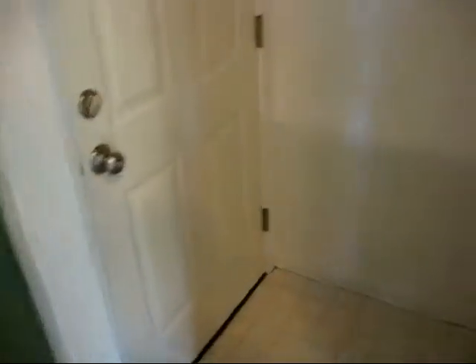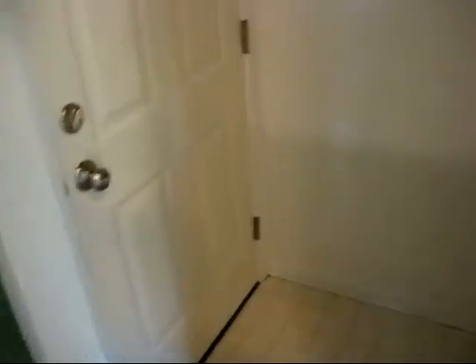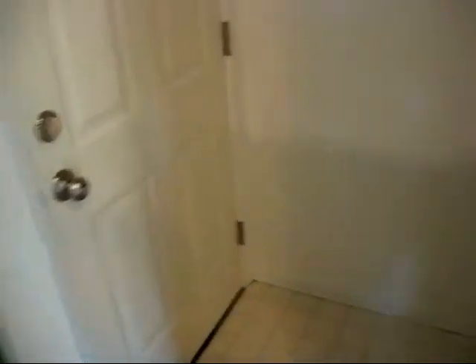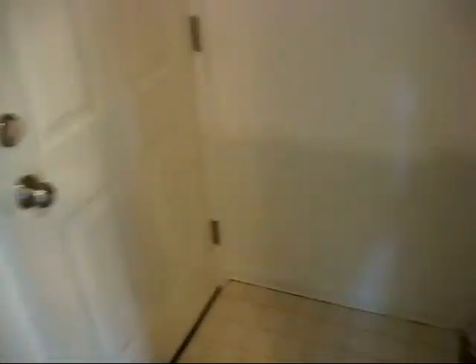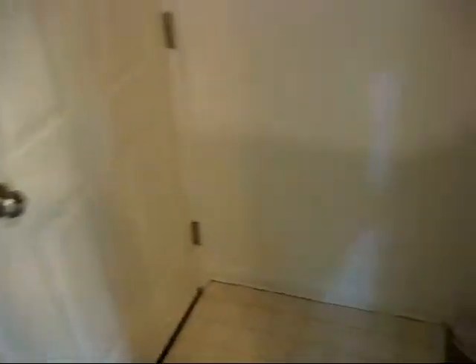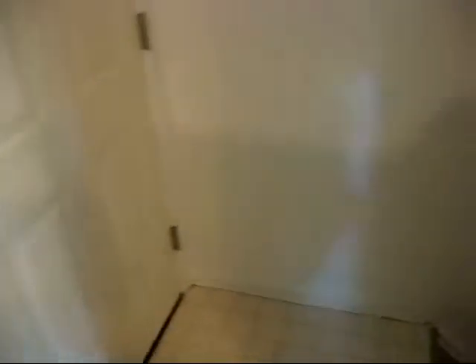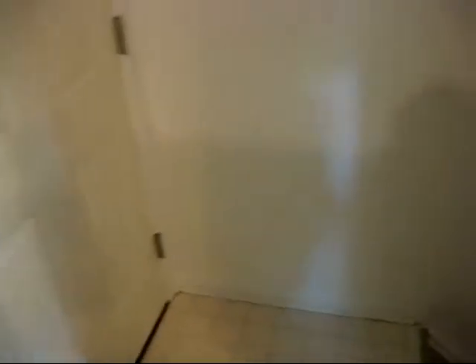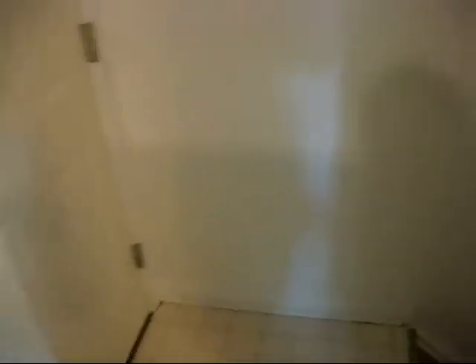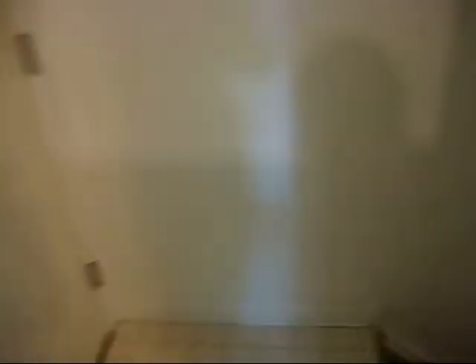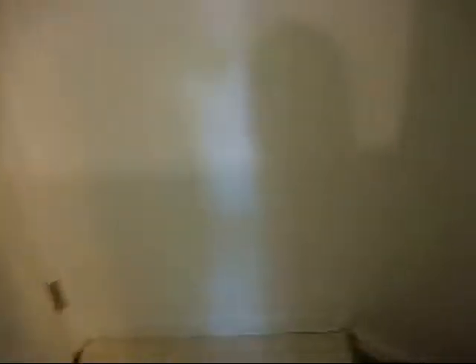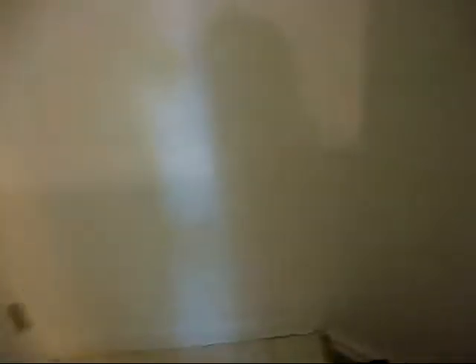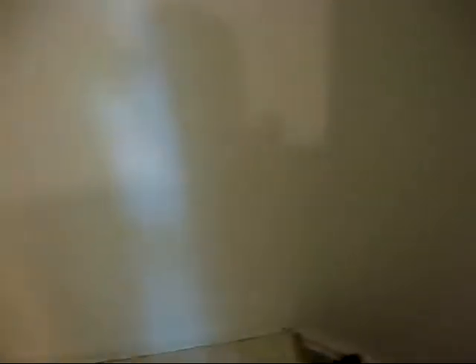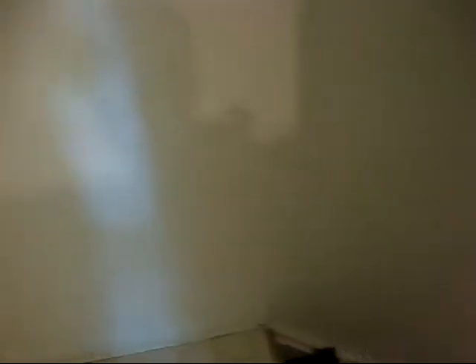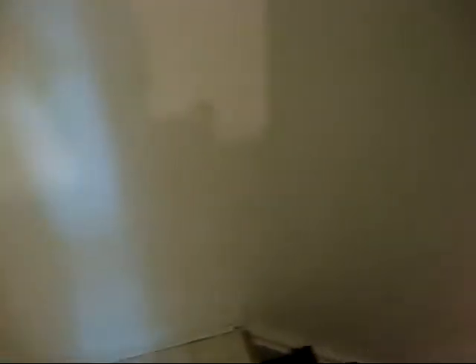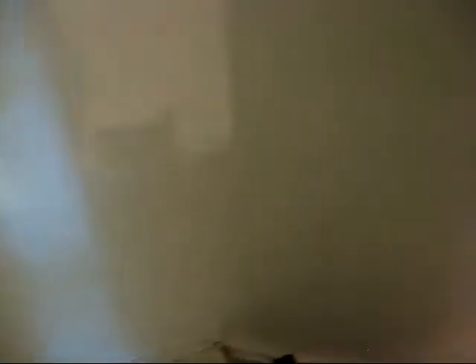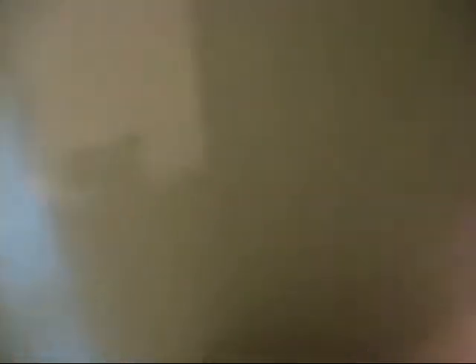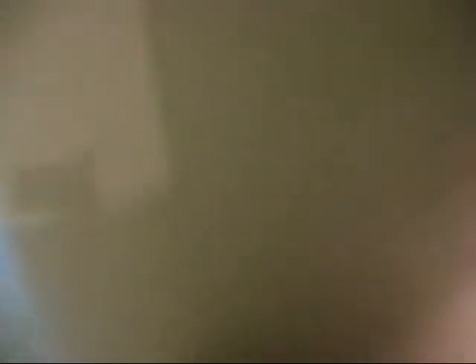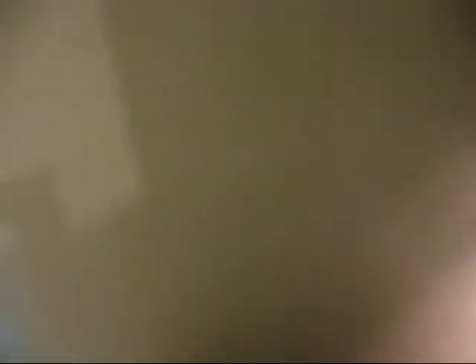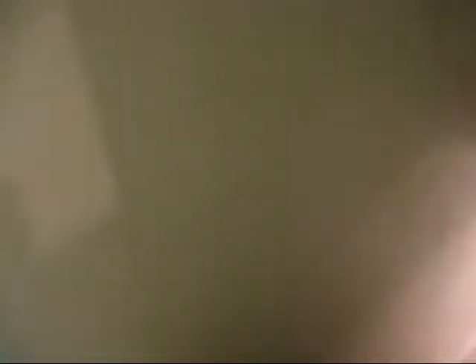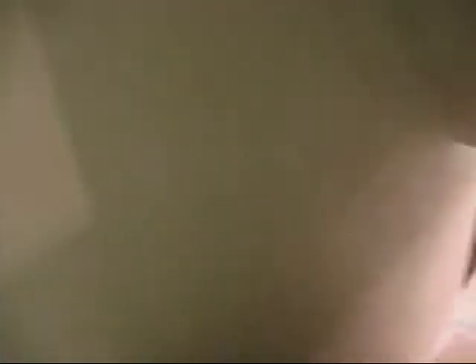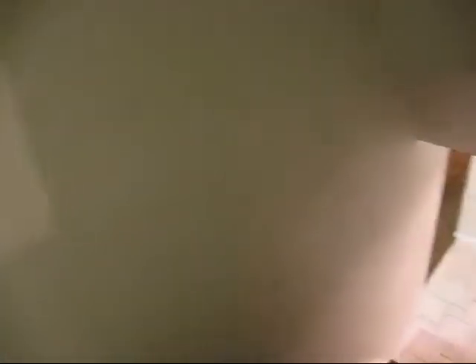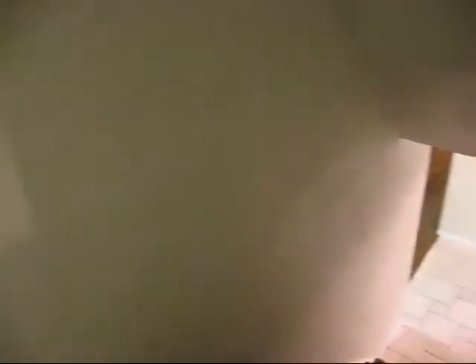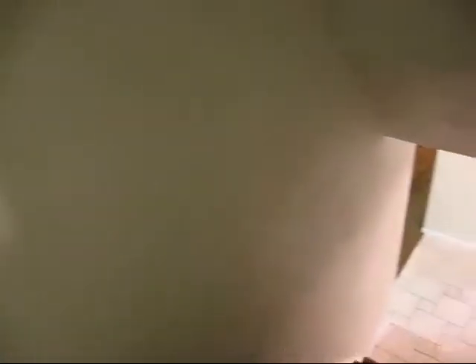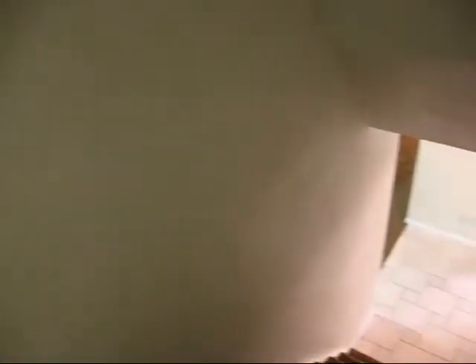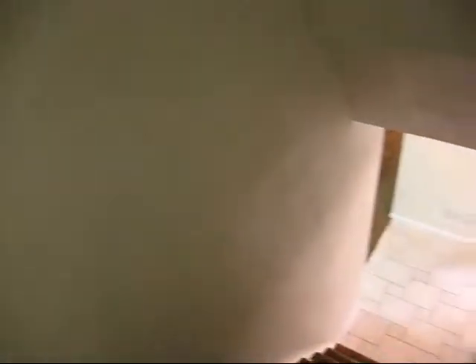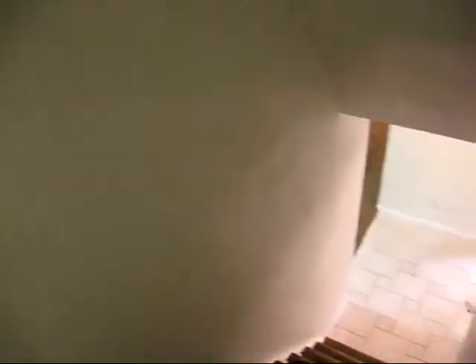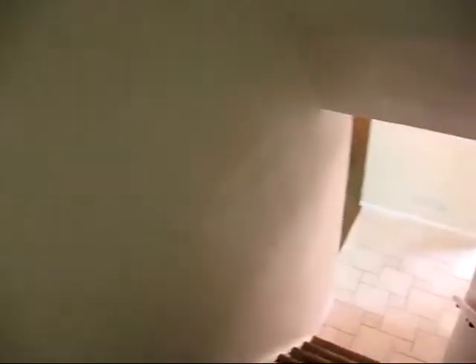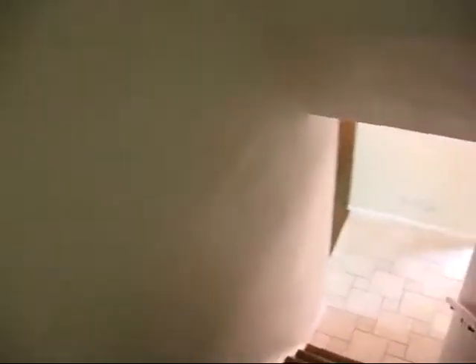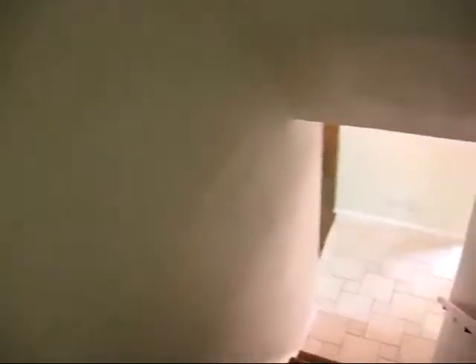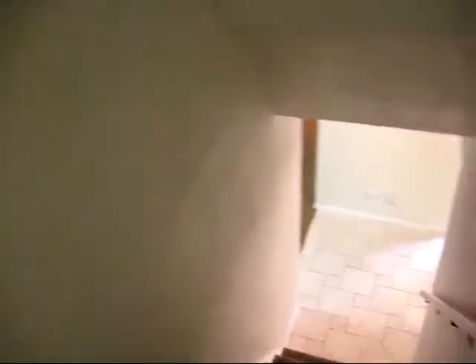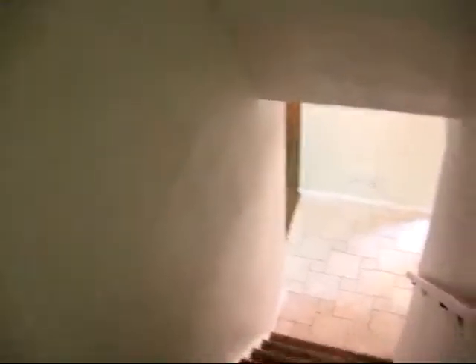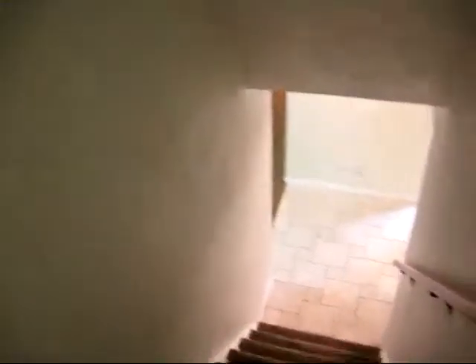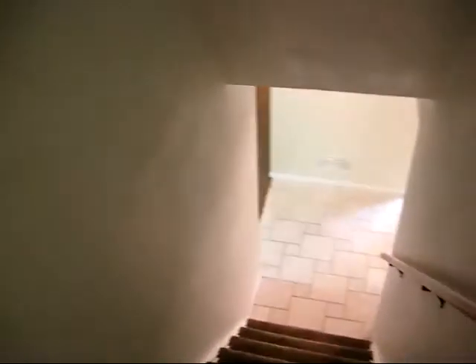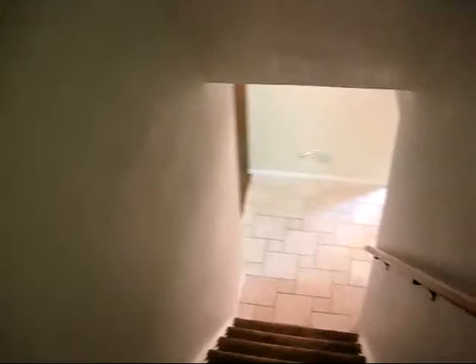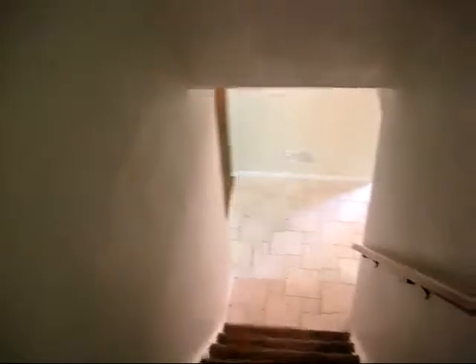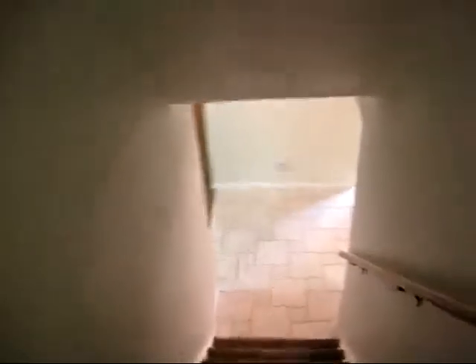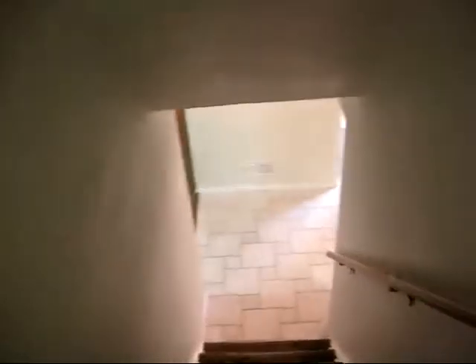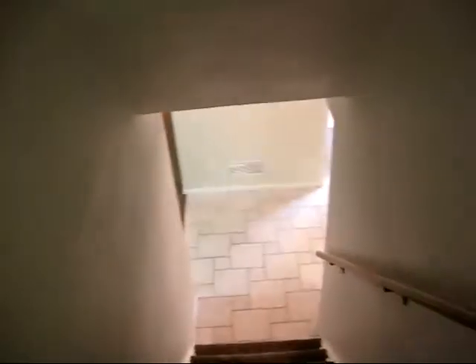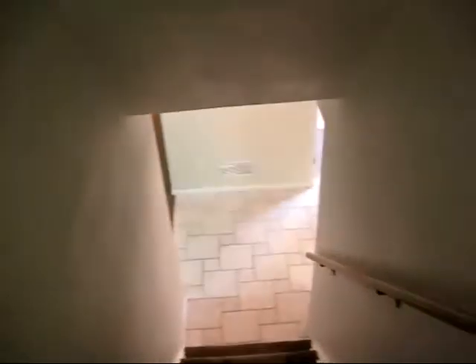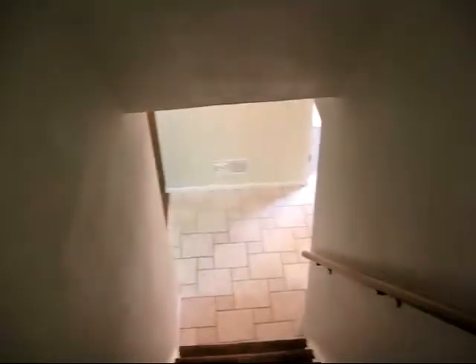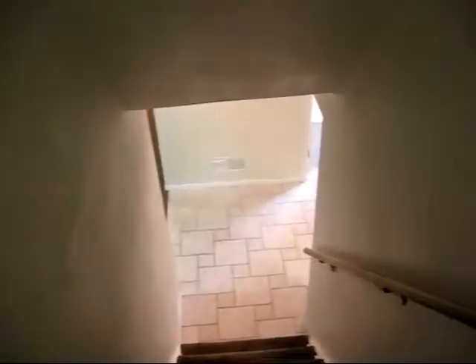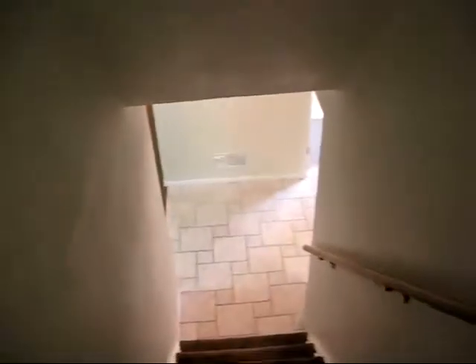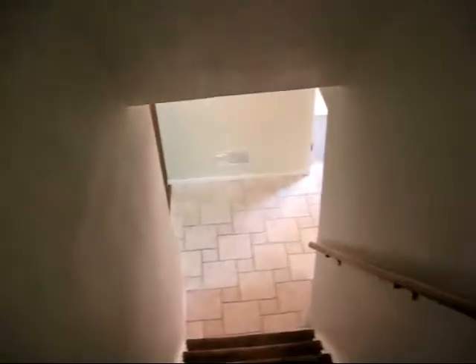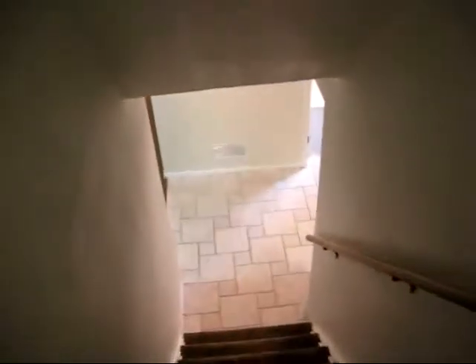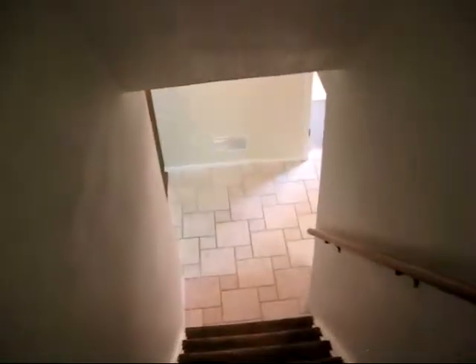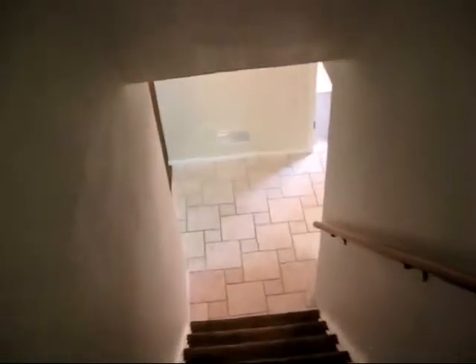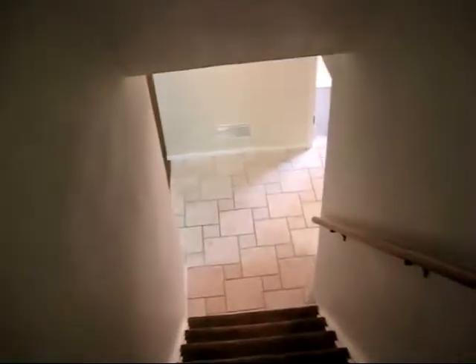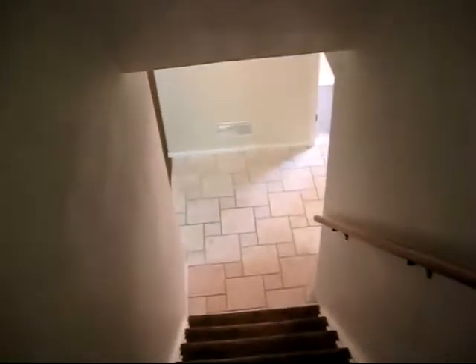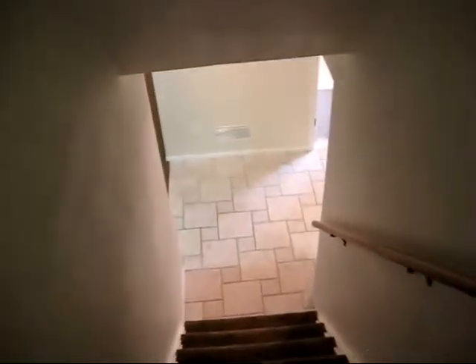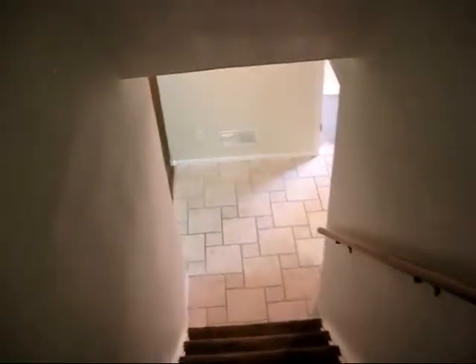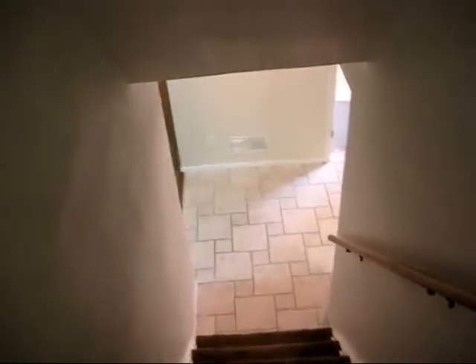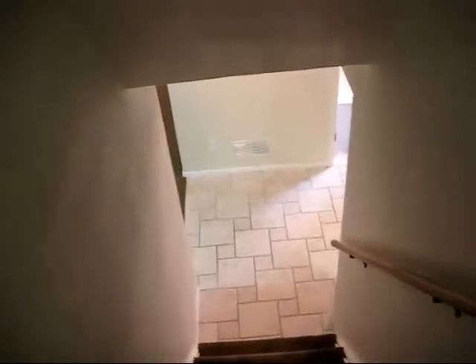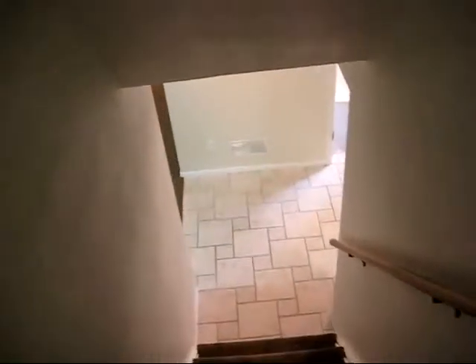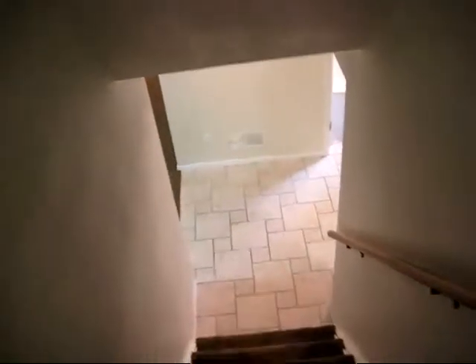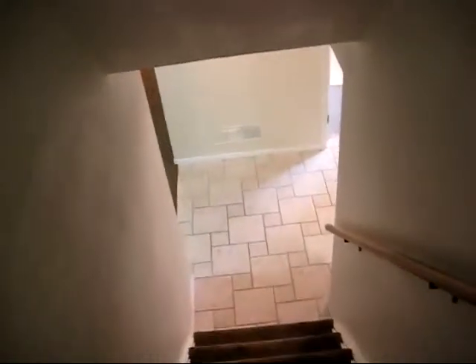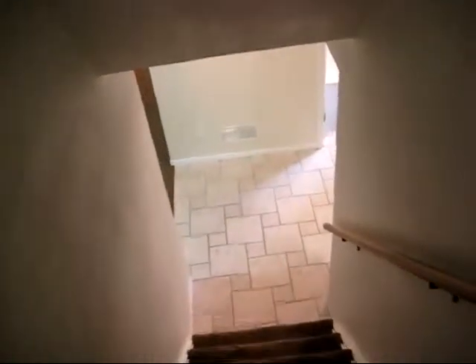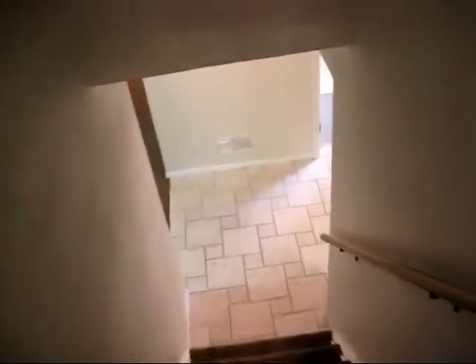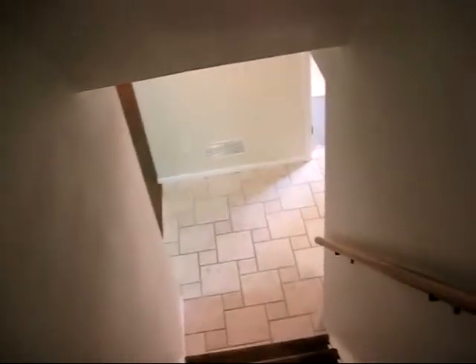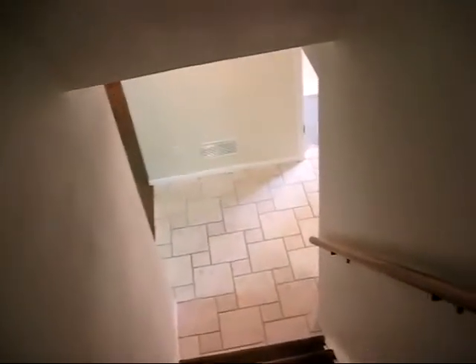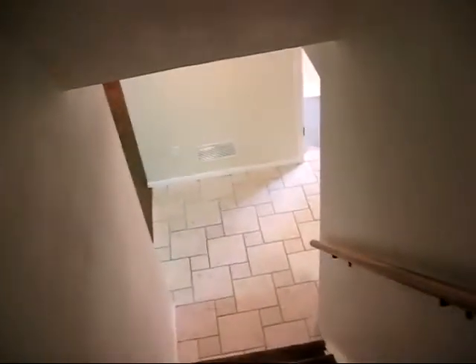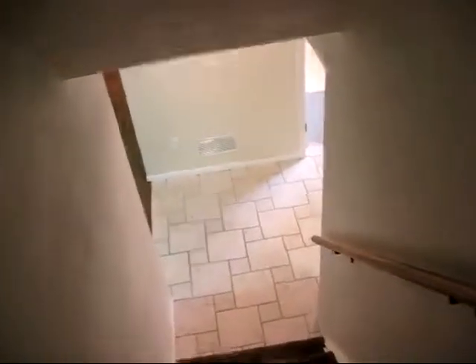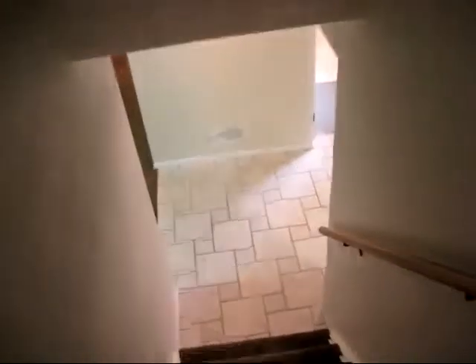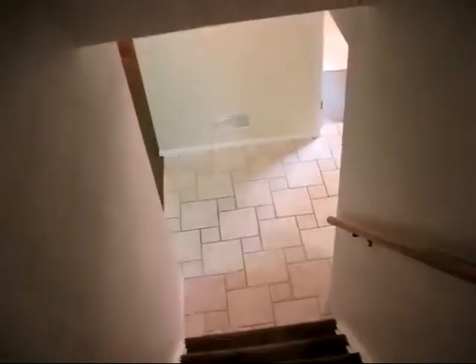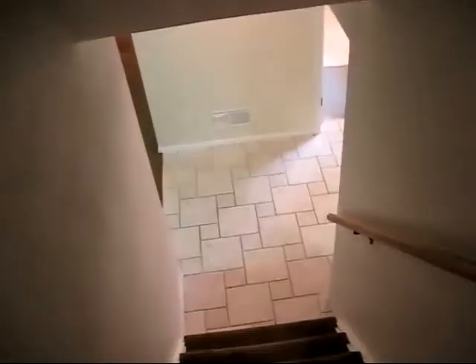The basement is also finished. It has tile floor and newer carpet.